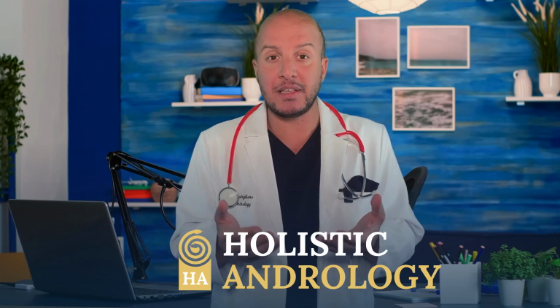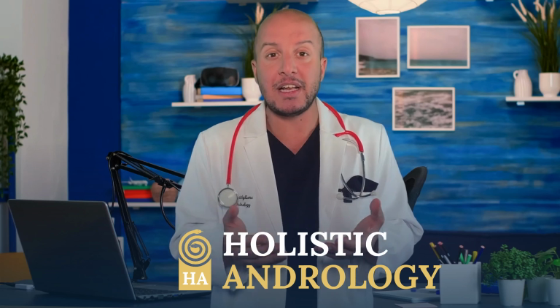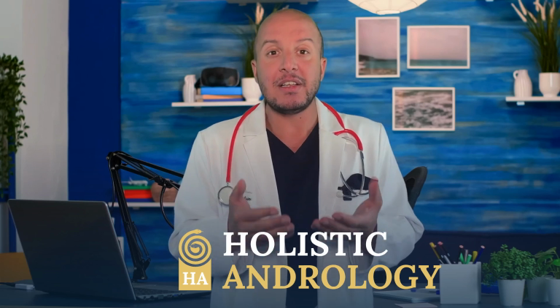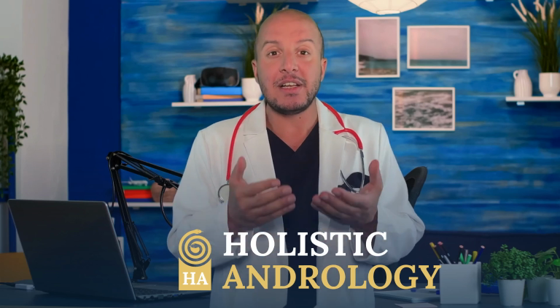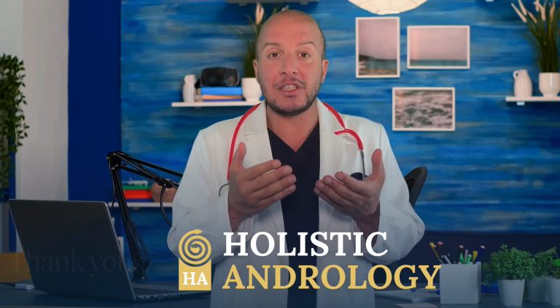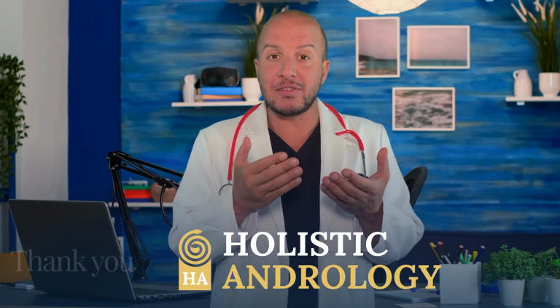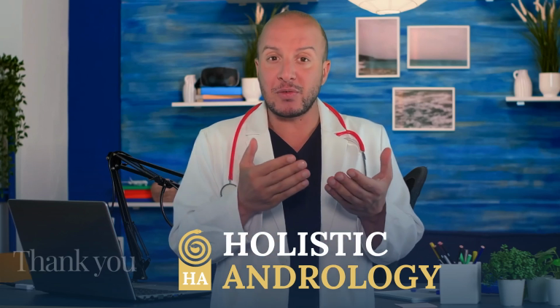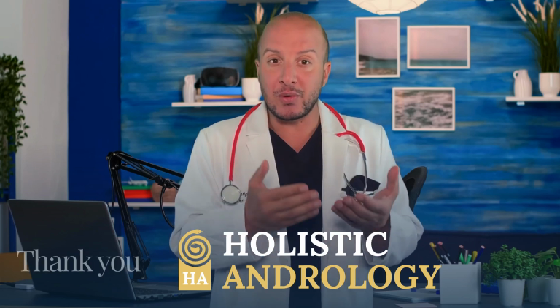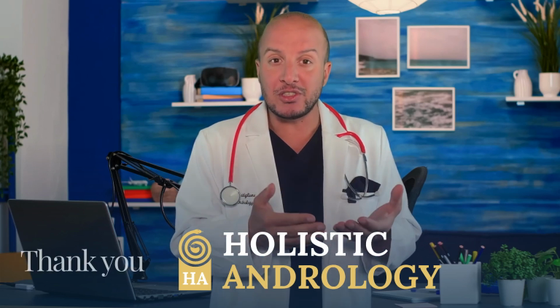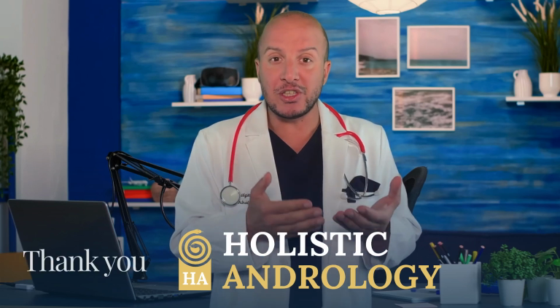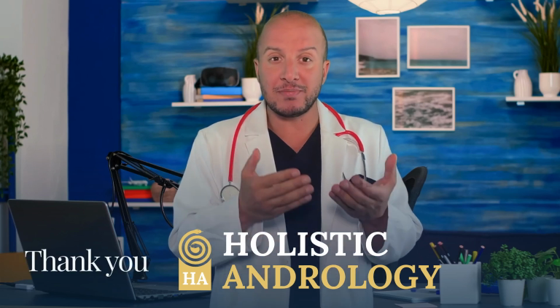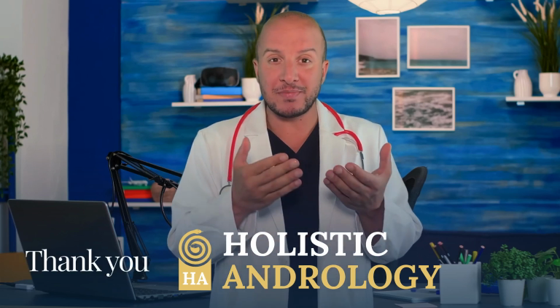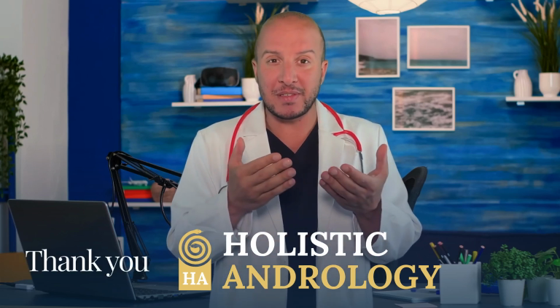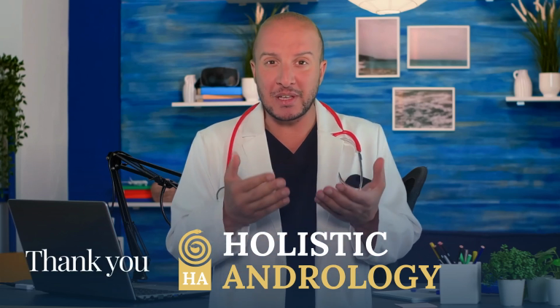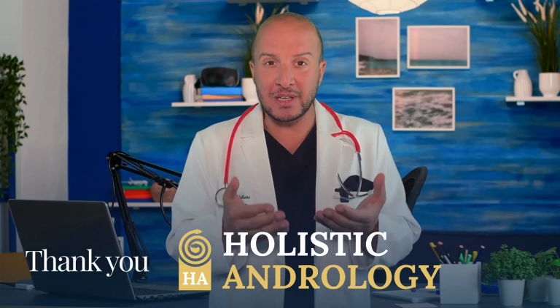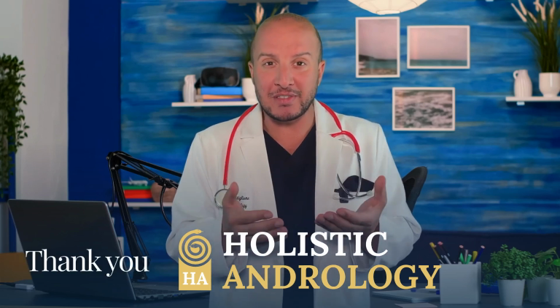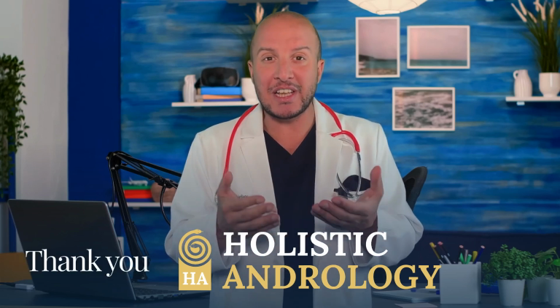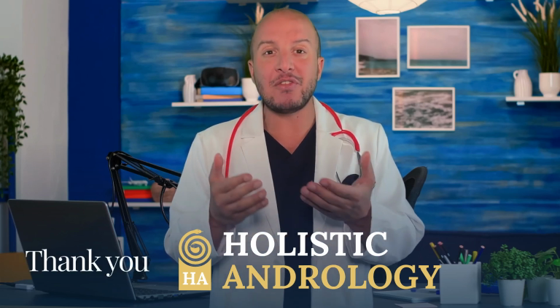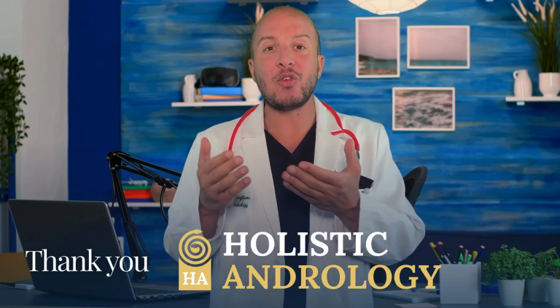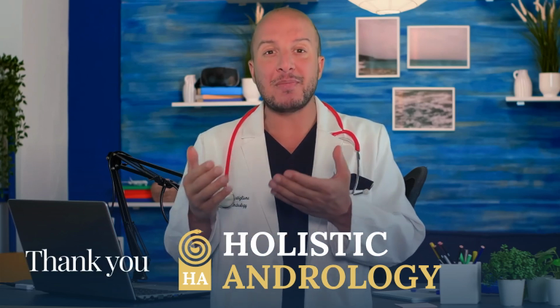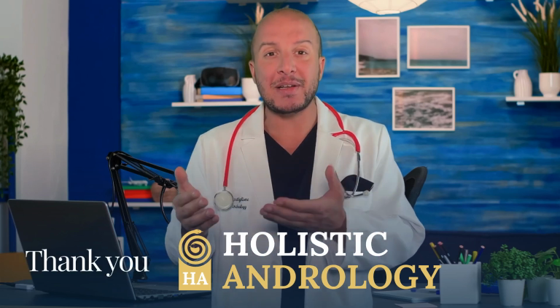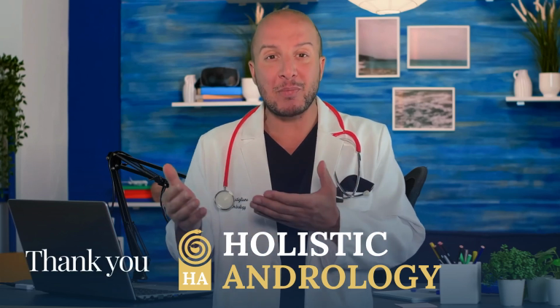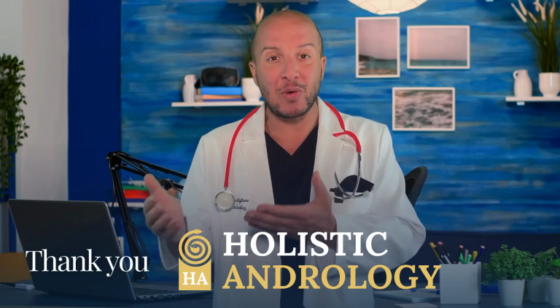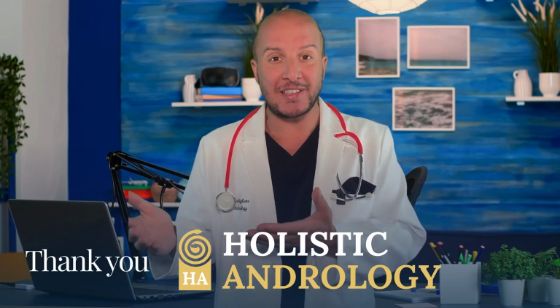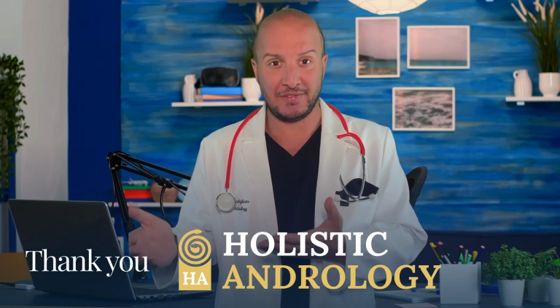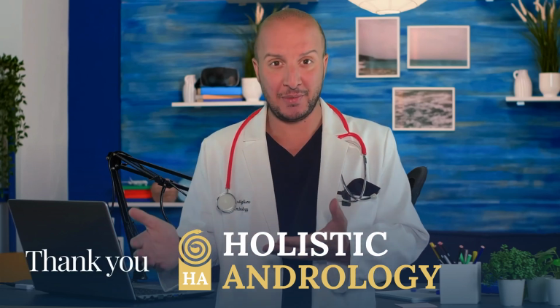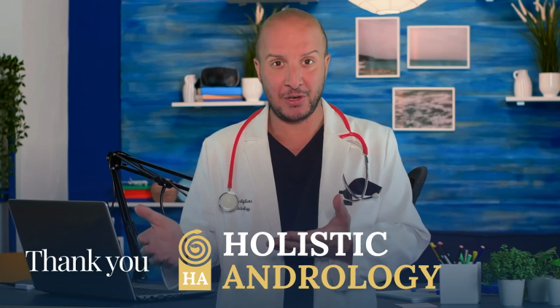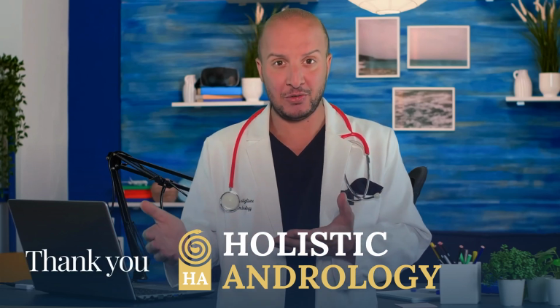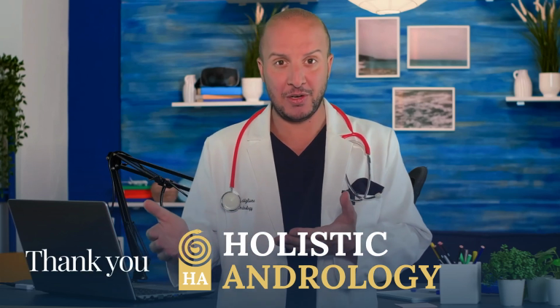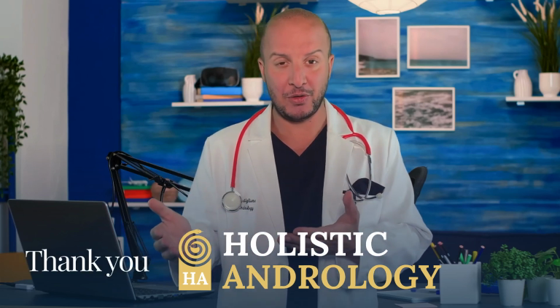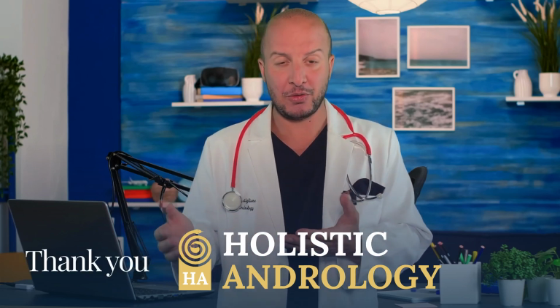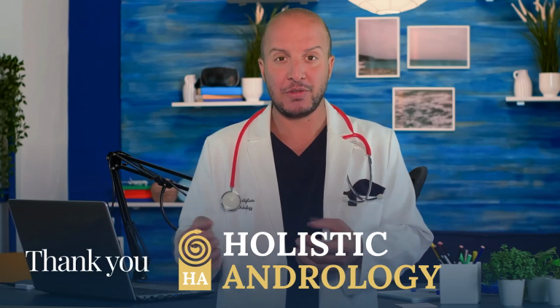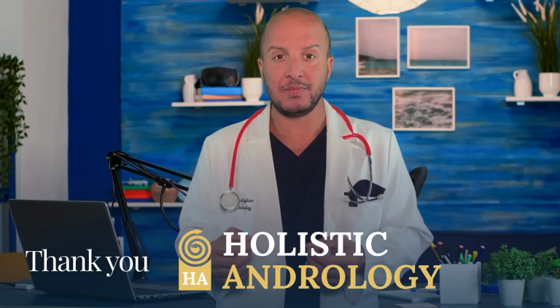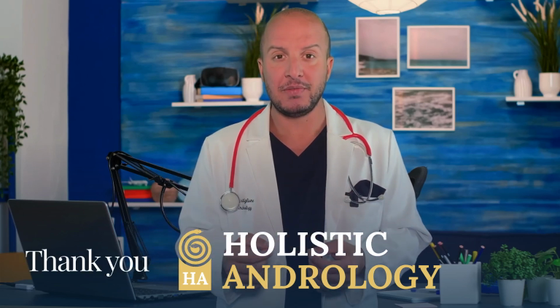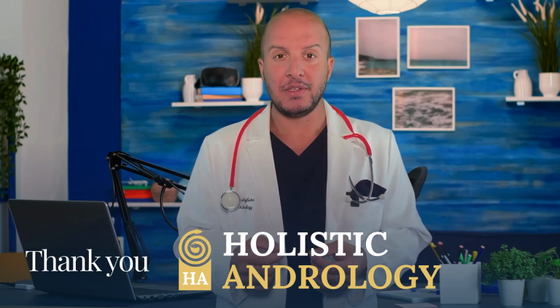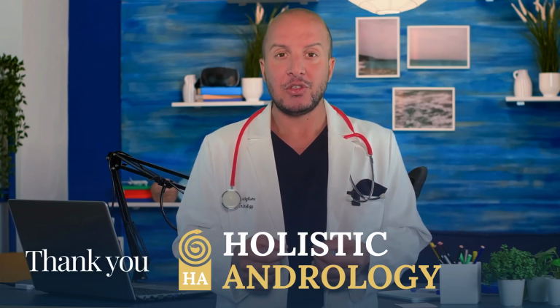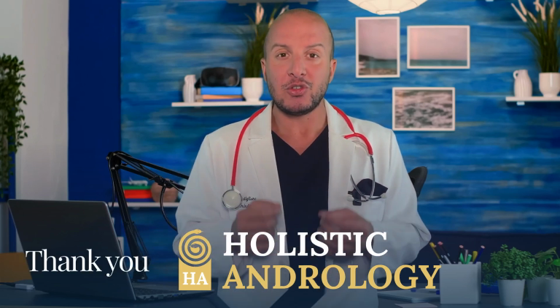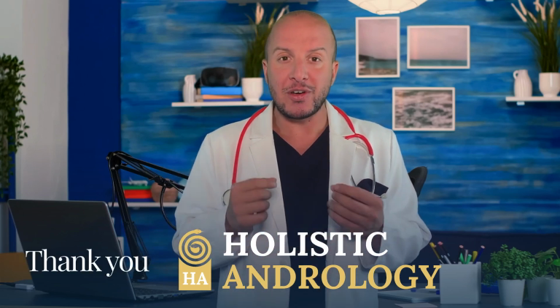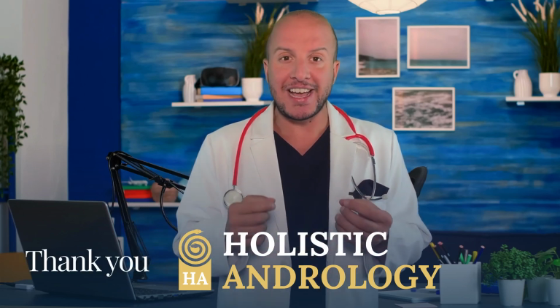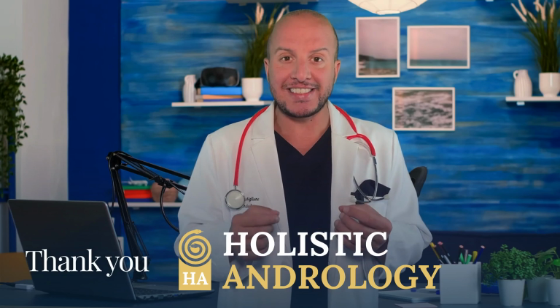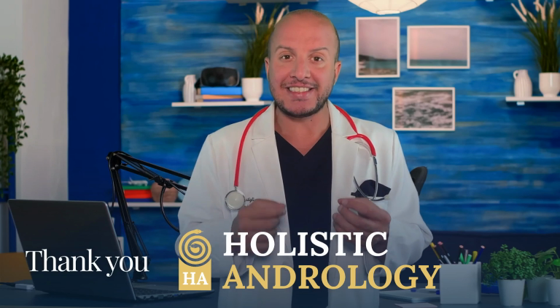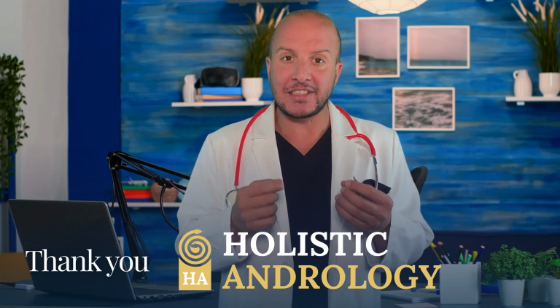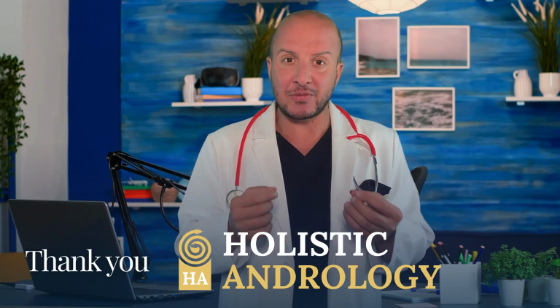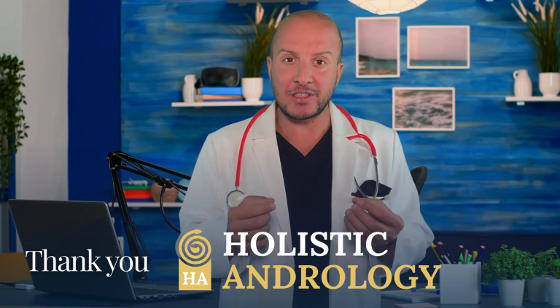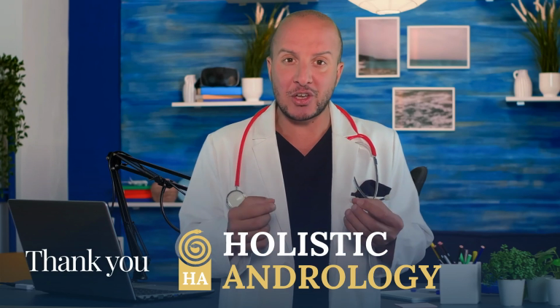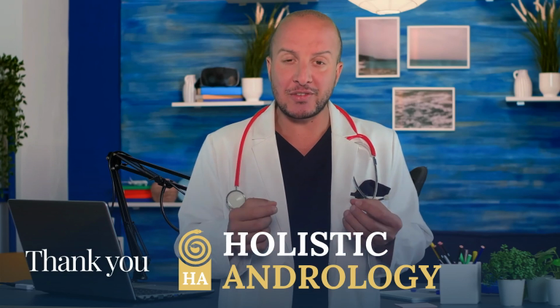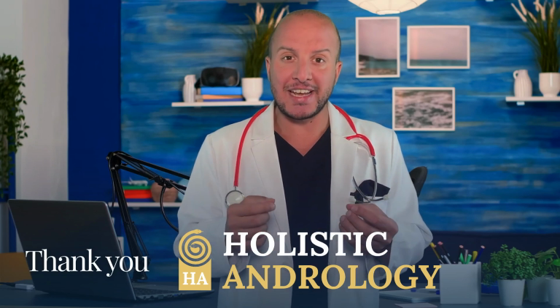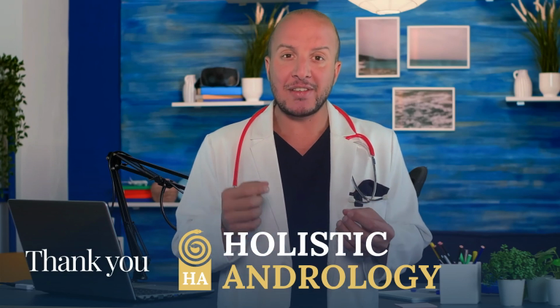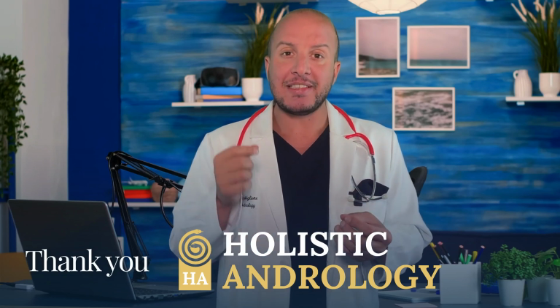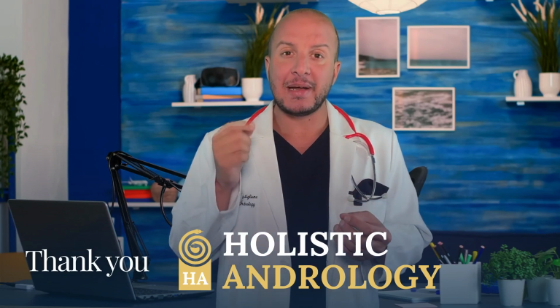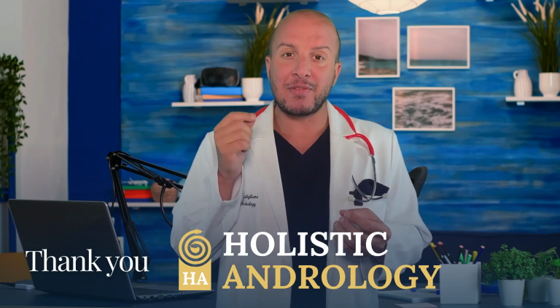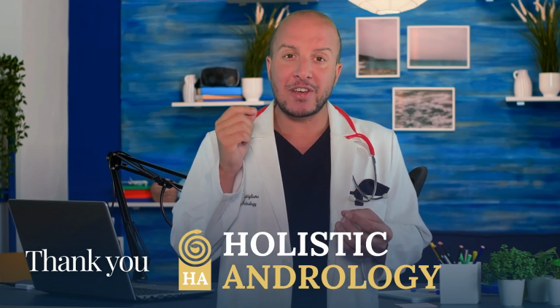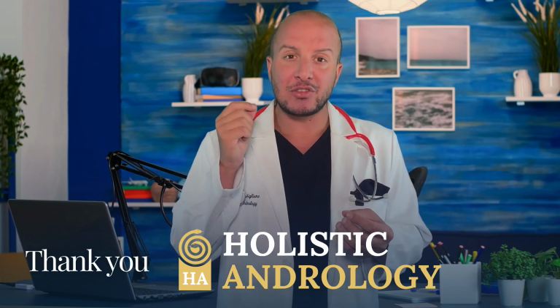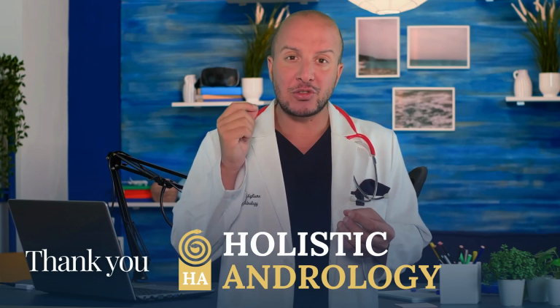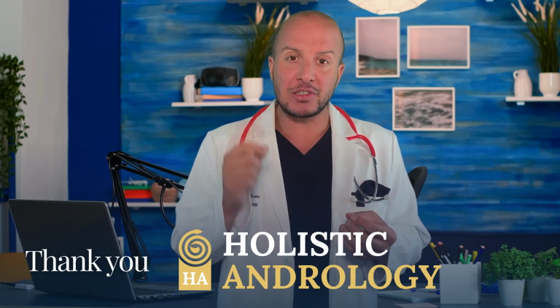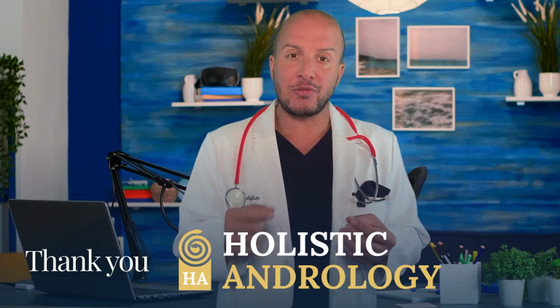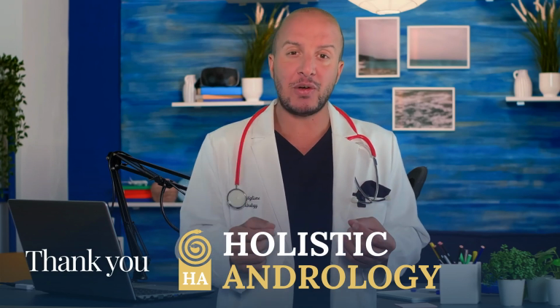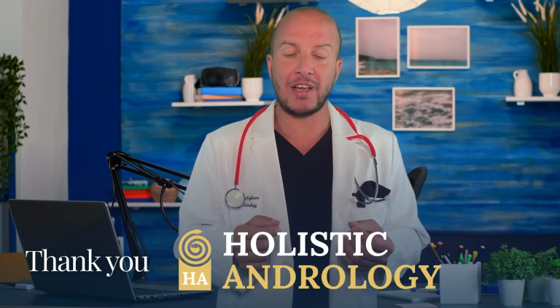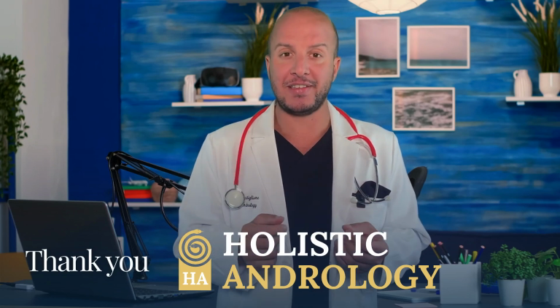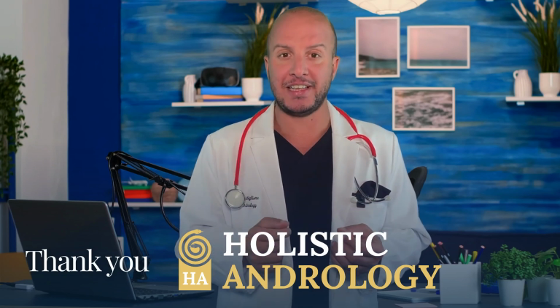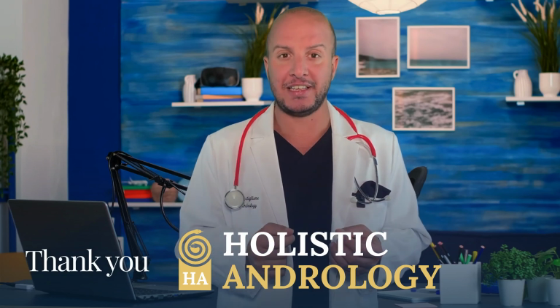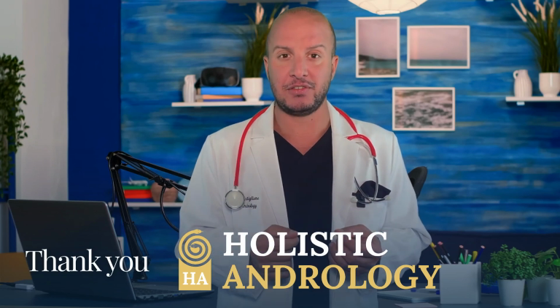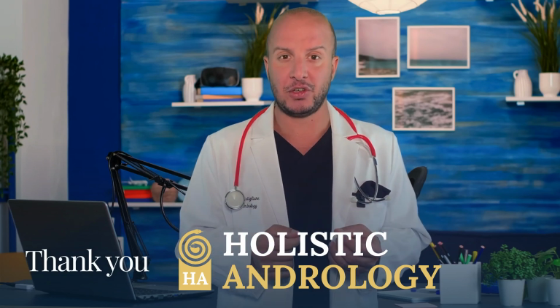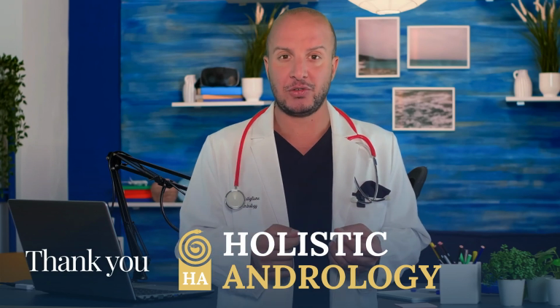Thank you for watching. Stay informed and proactive about your health. Don't hesitate to reach out to healthcare professionals if you have any concerns.